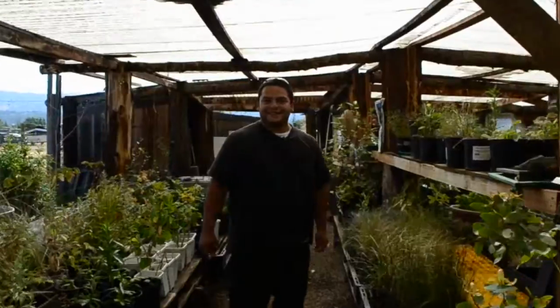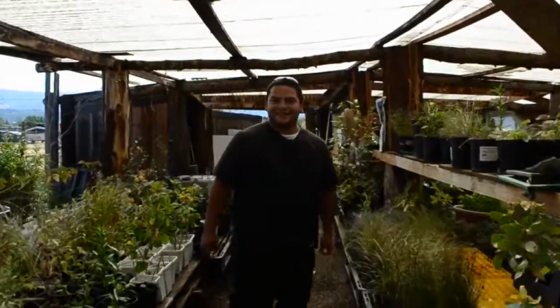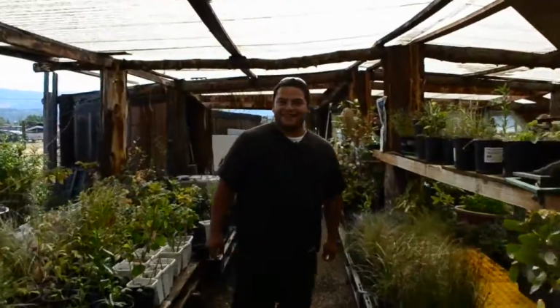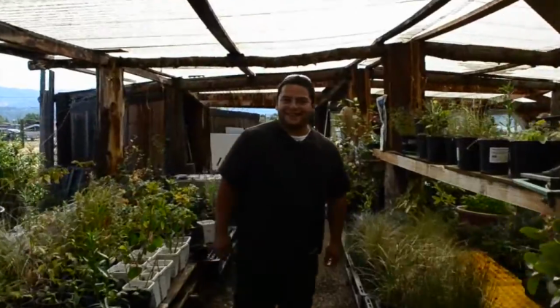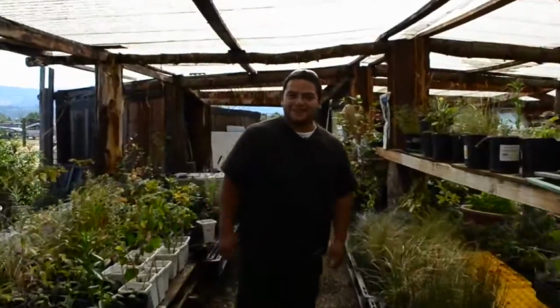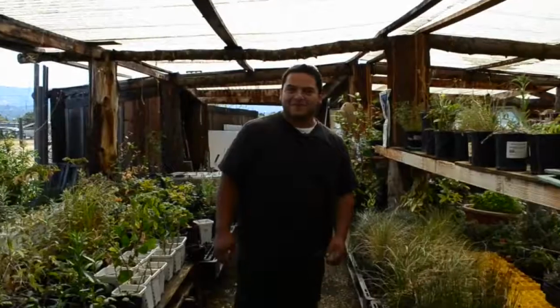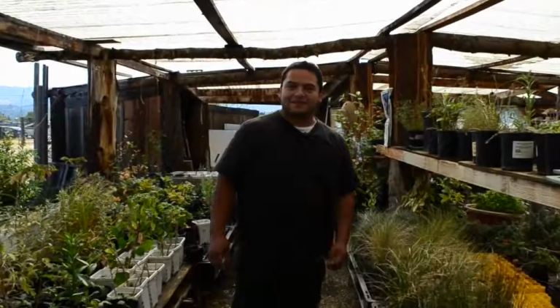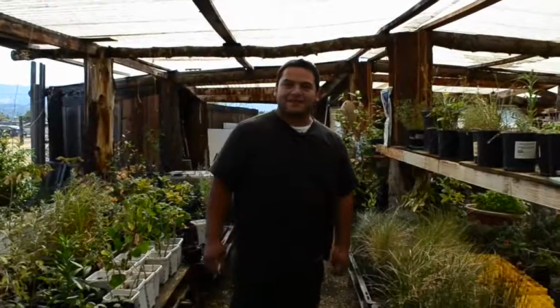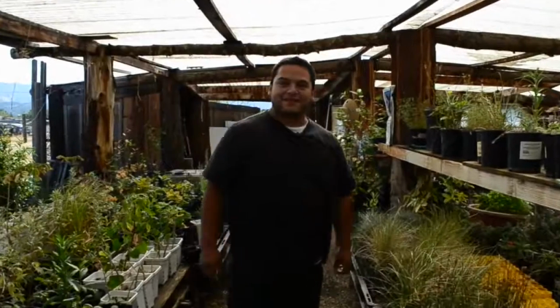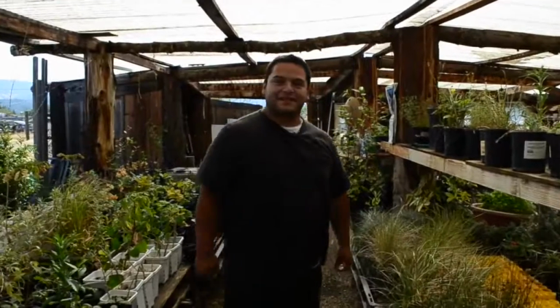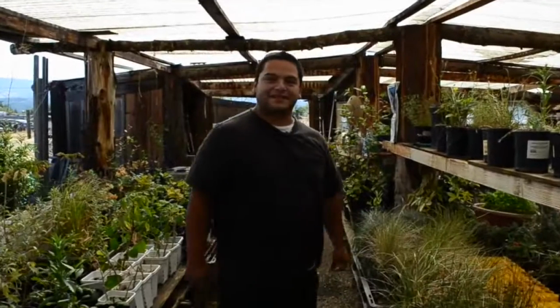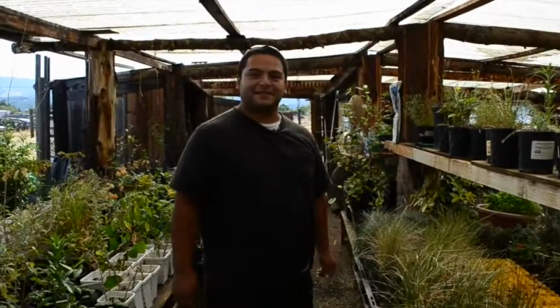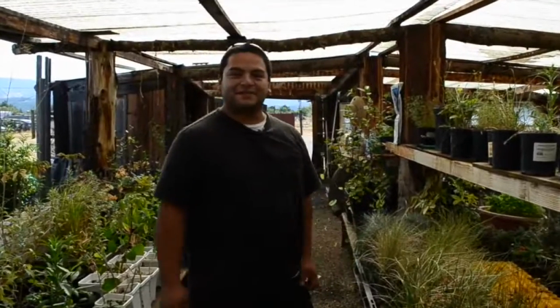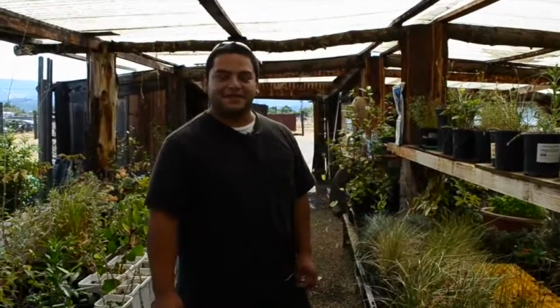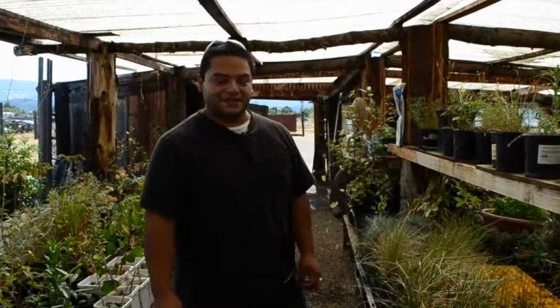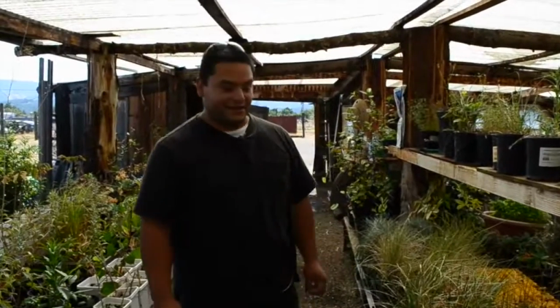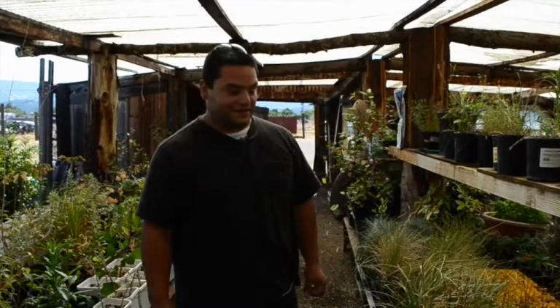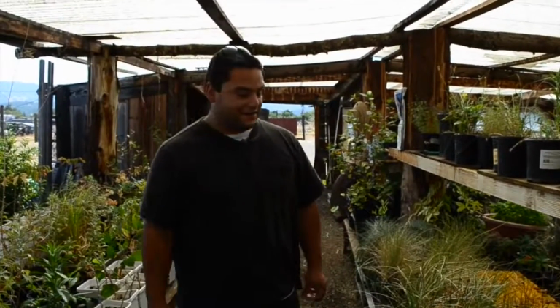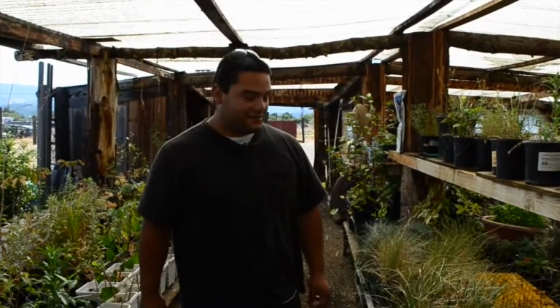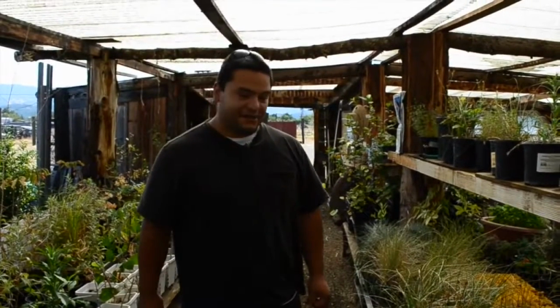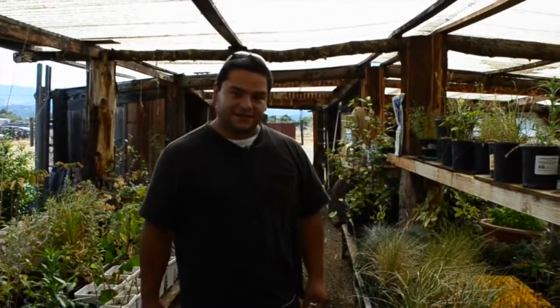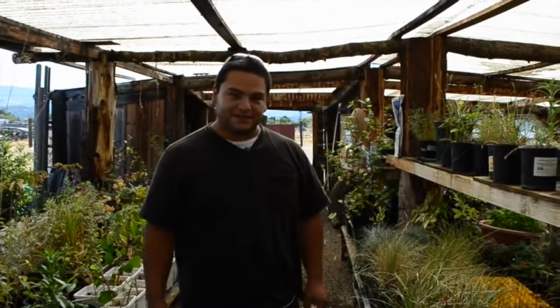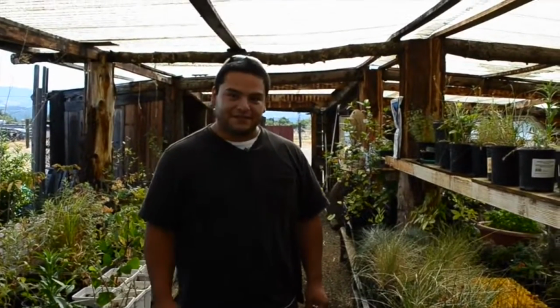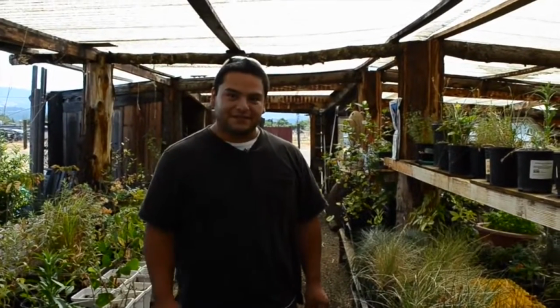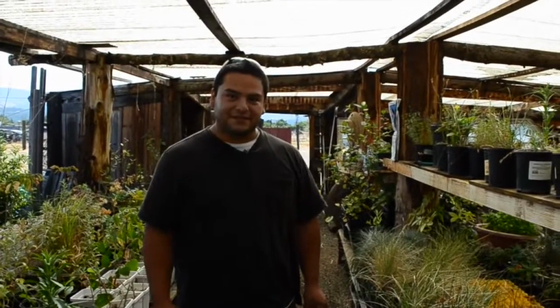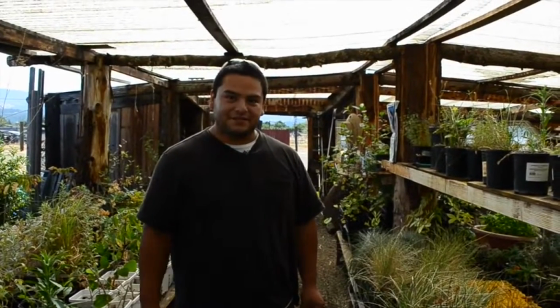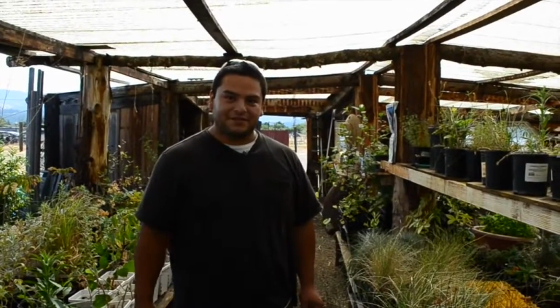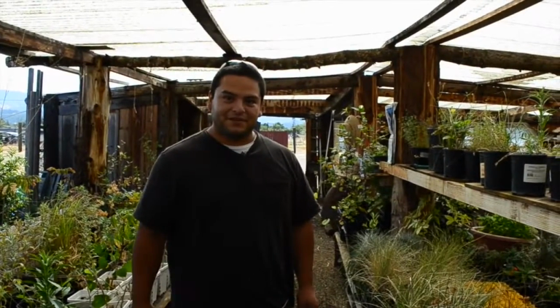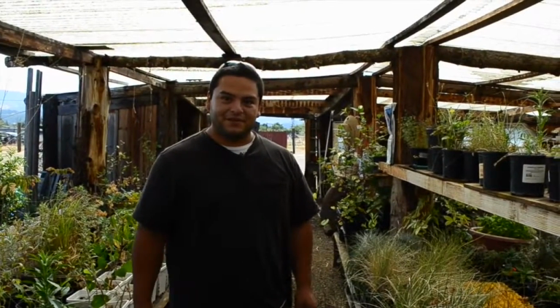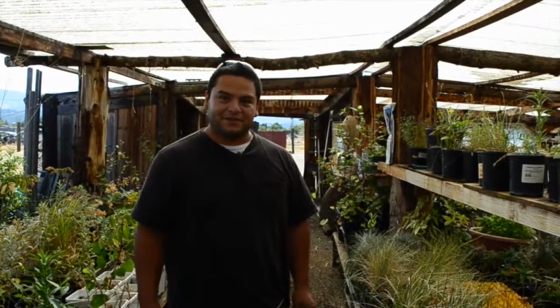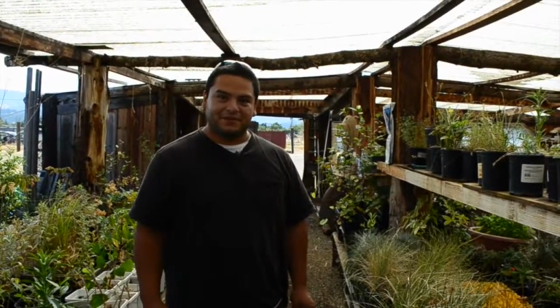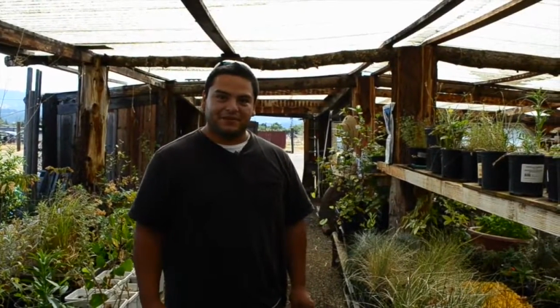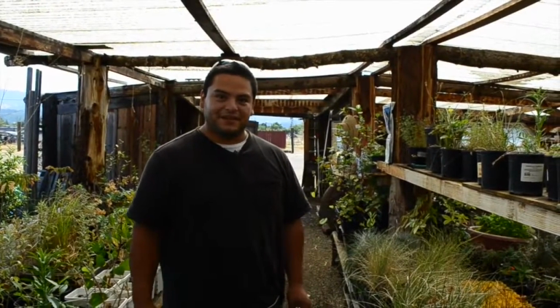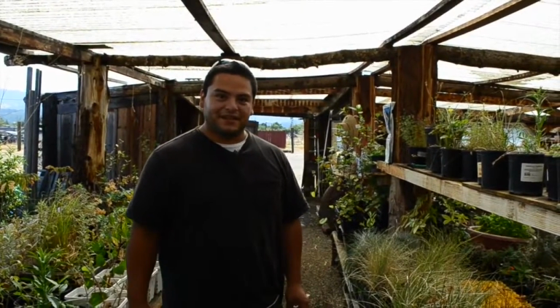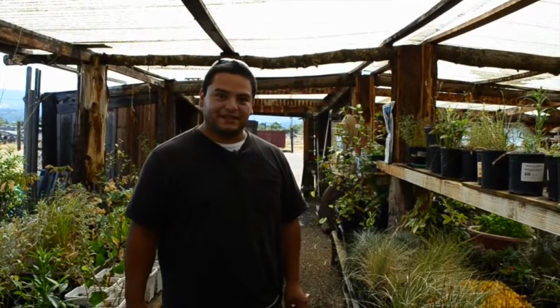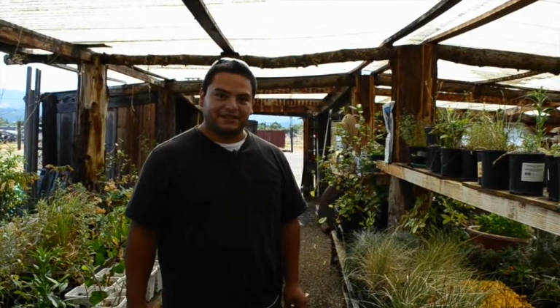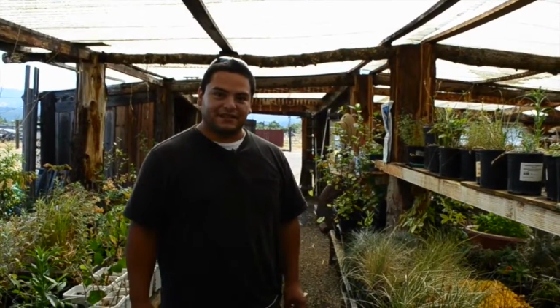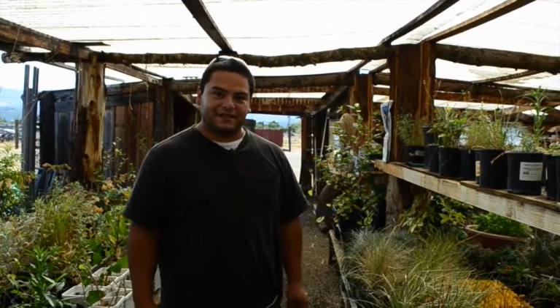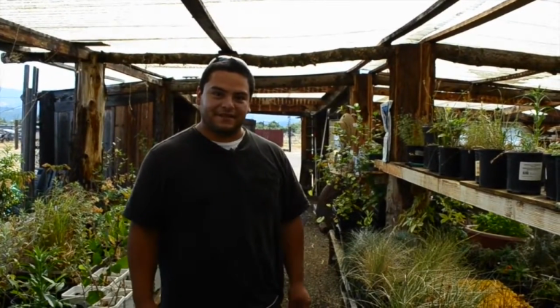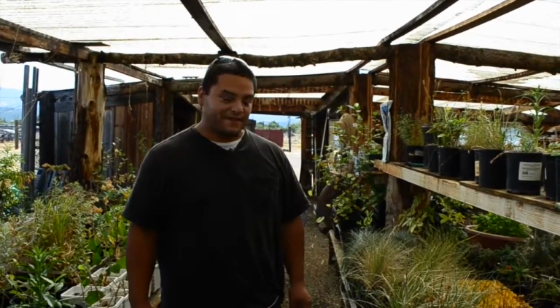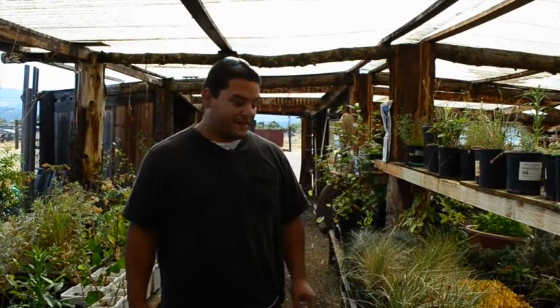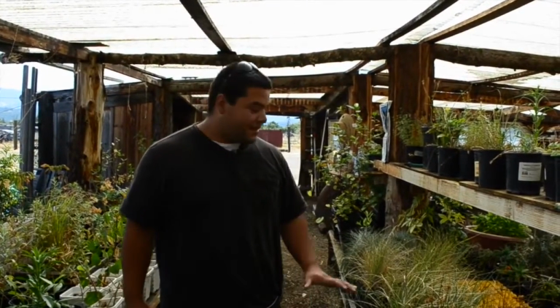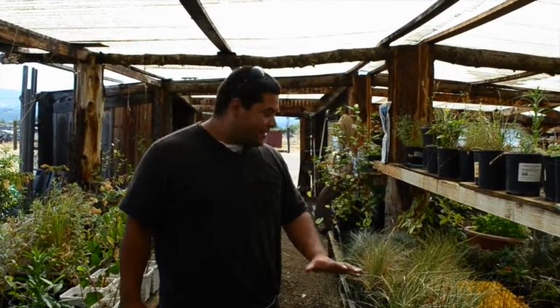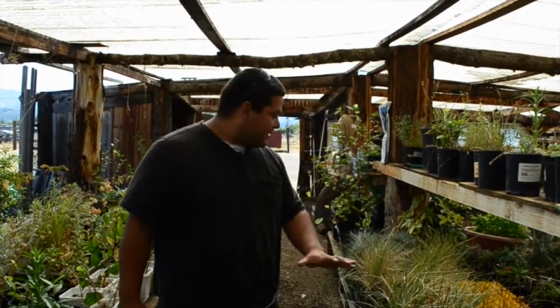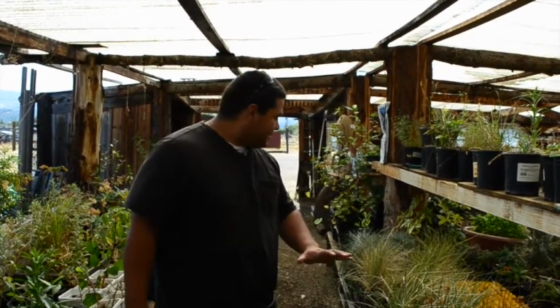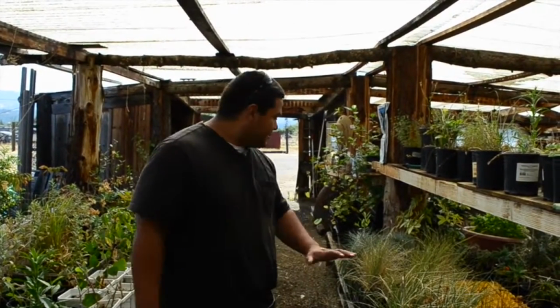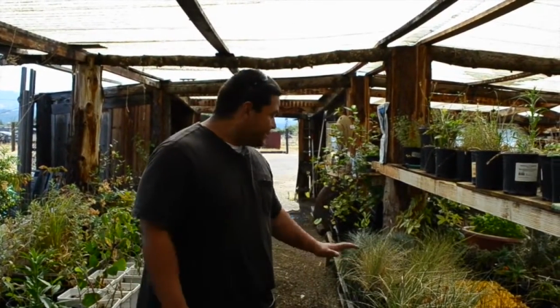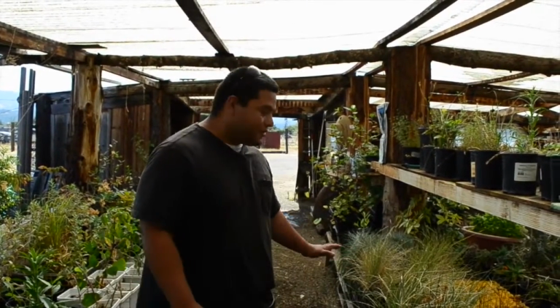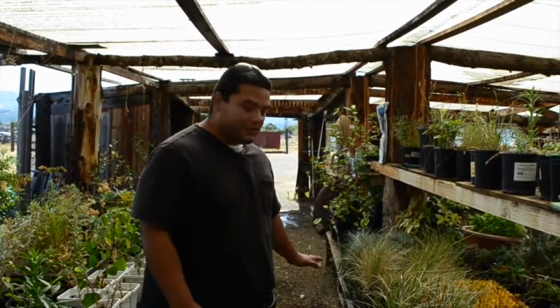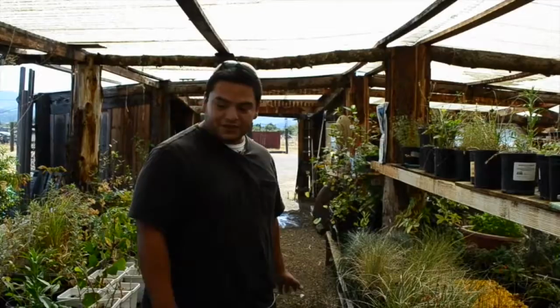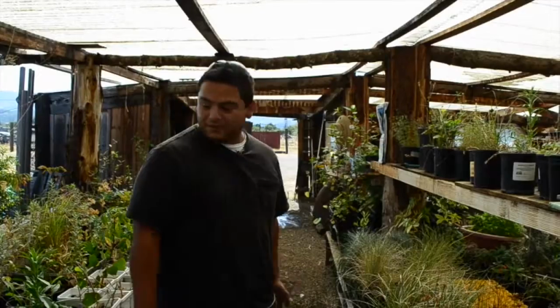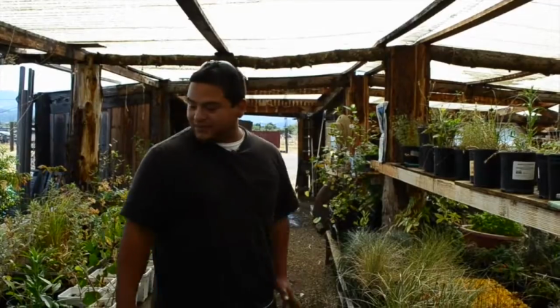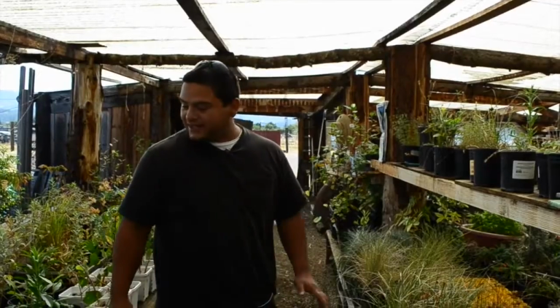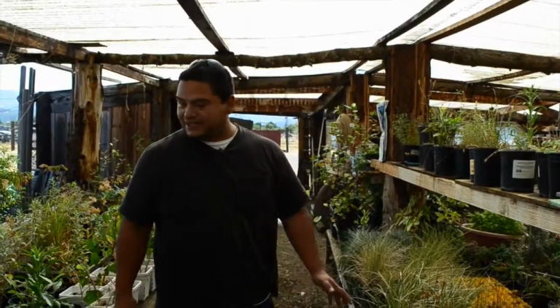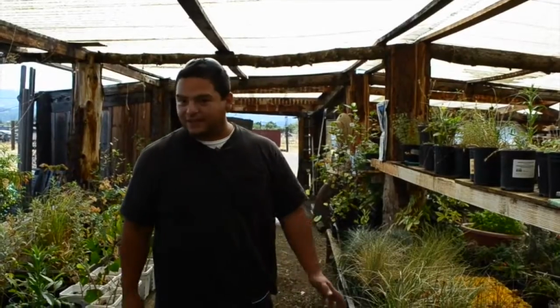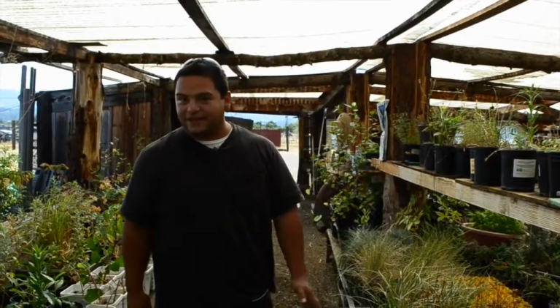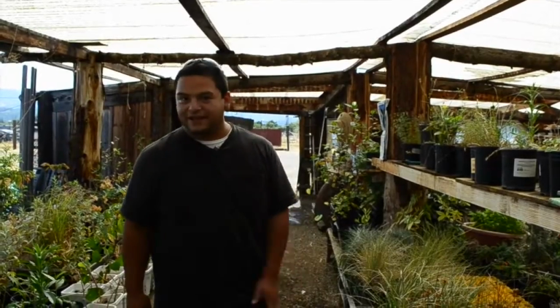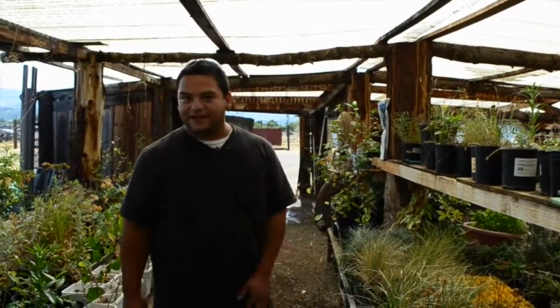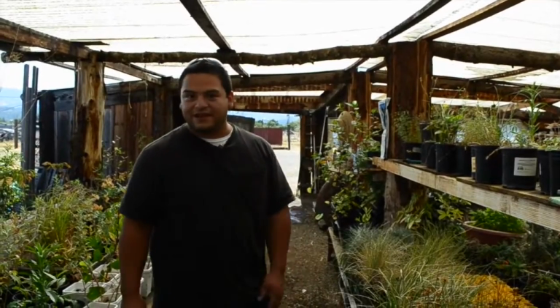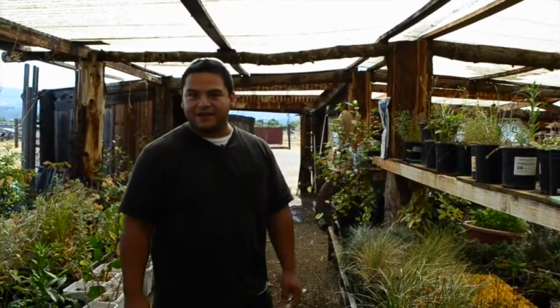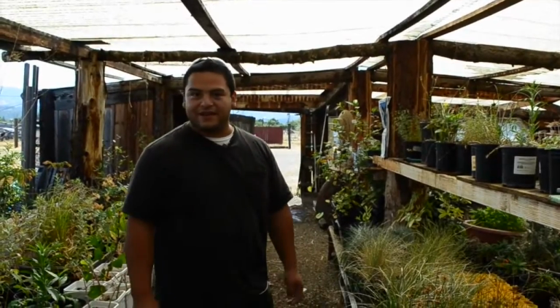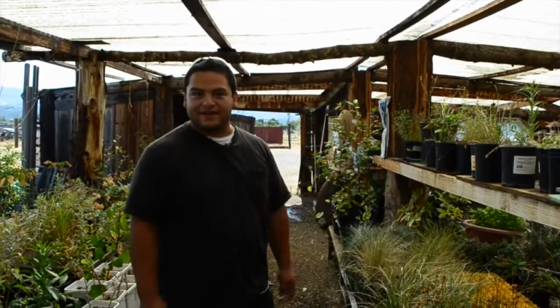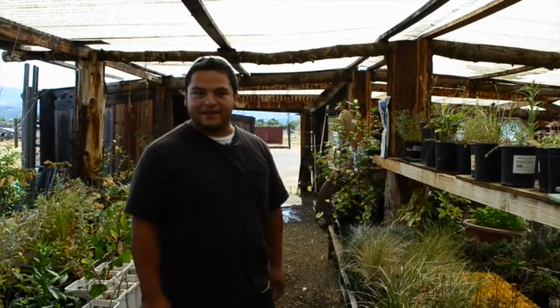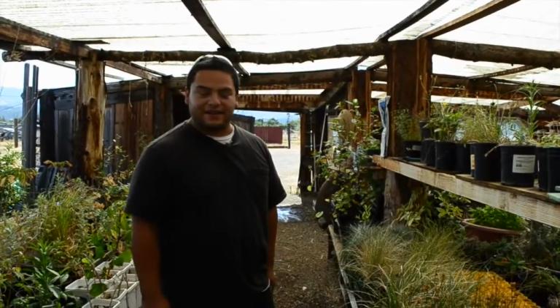Hello, my name is Gabriel Acosta. I'm the restoration specialist here at Pinoleville Pomo Nation. I'm gonna show you some plants that we got going on around here.